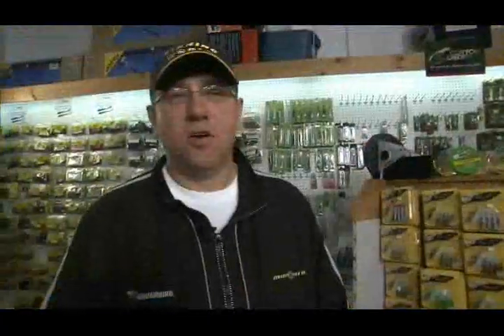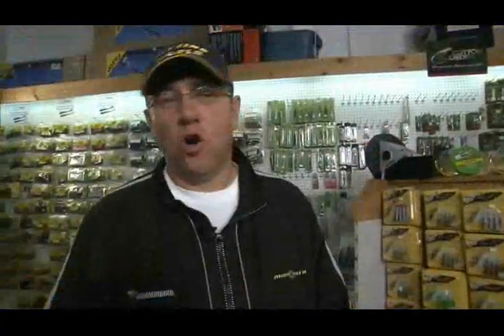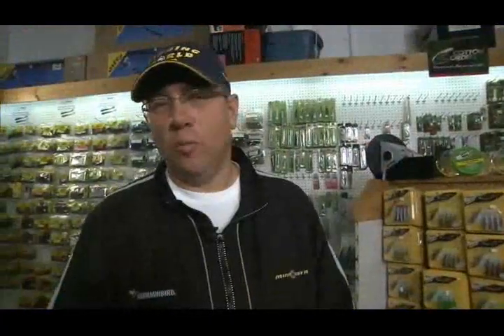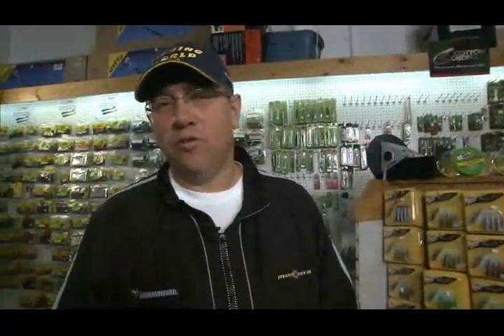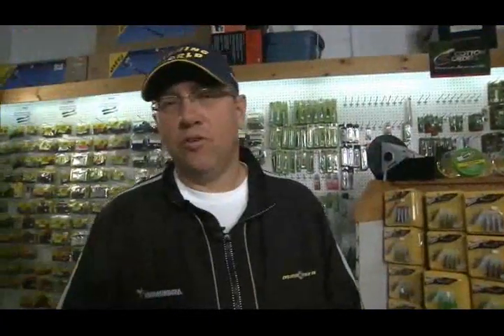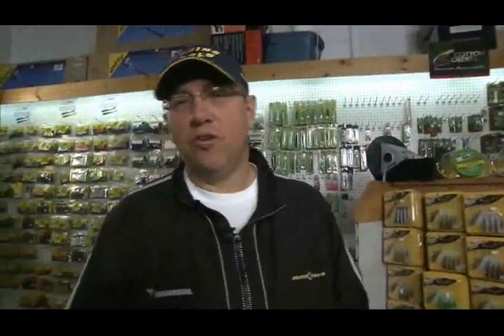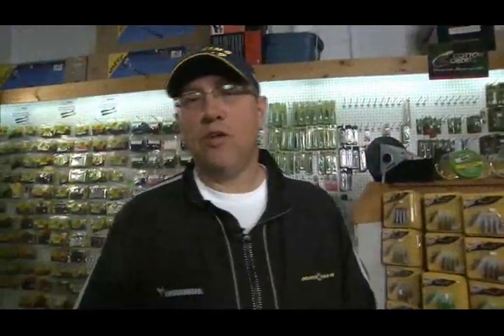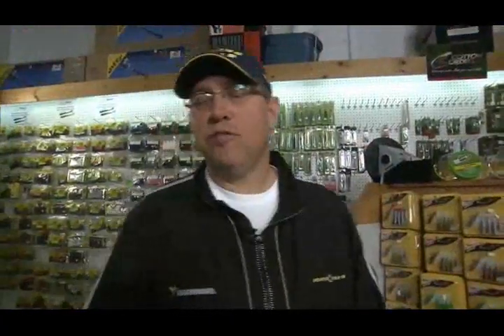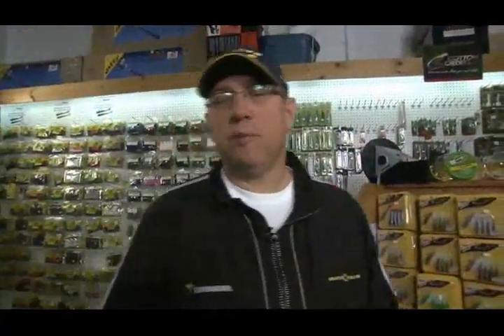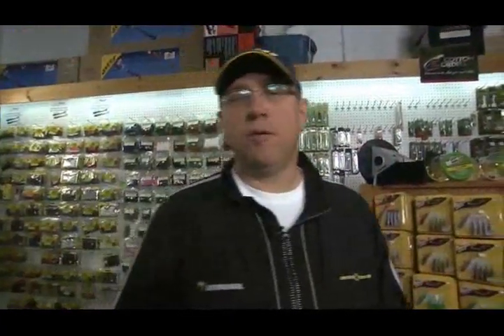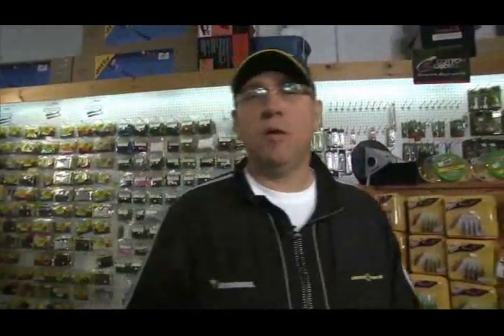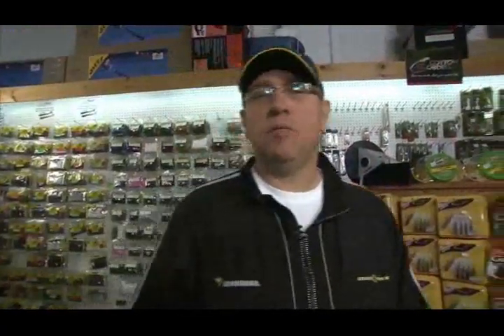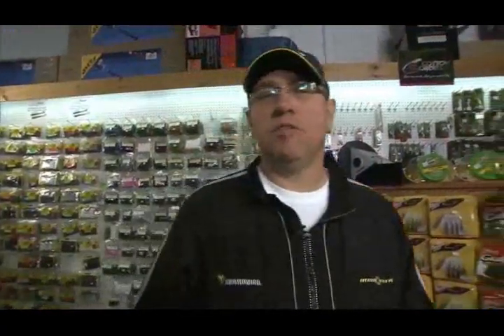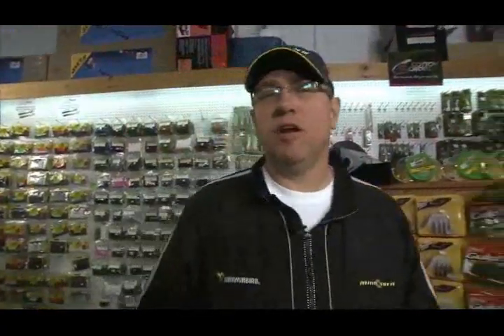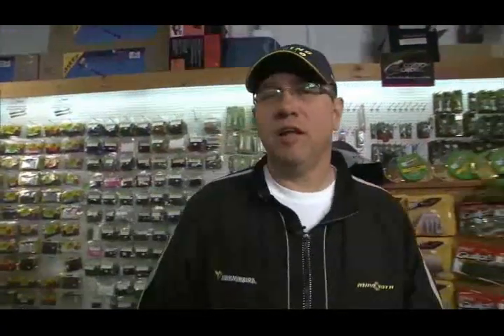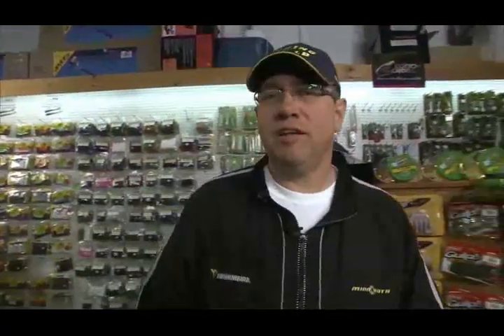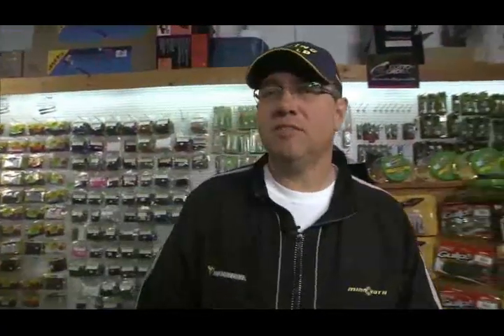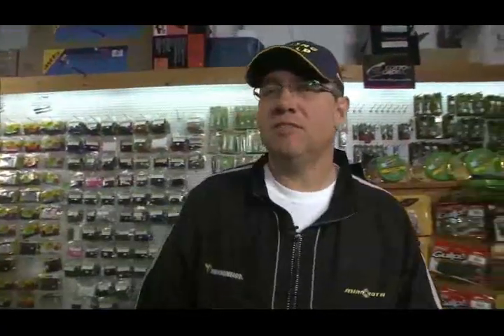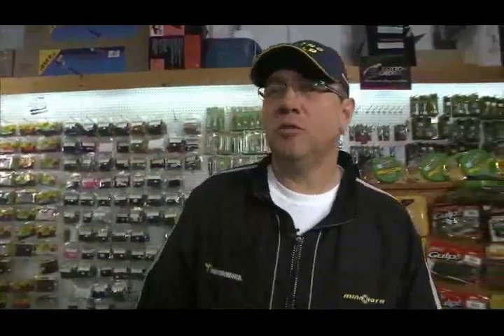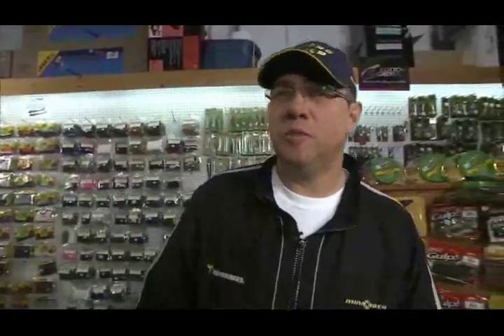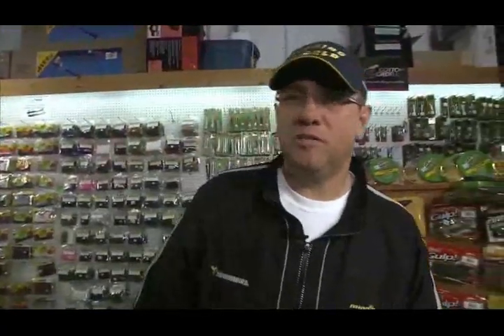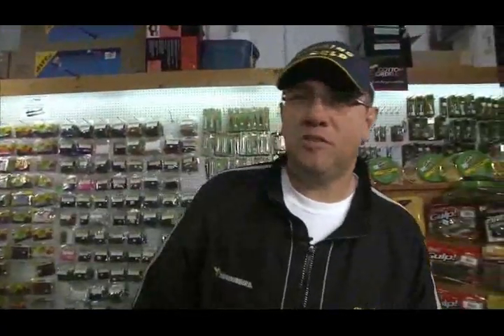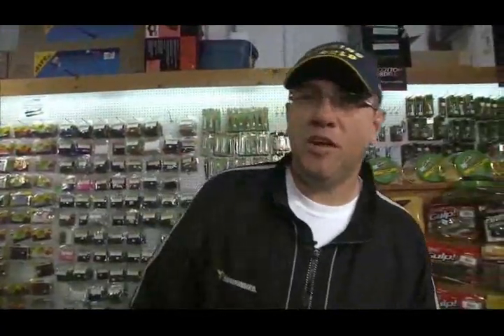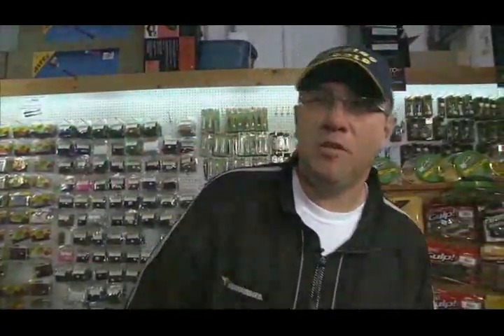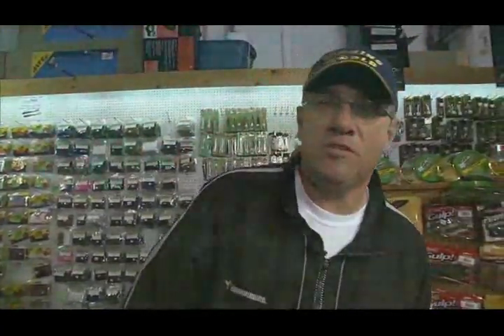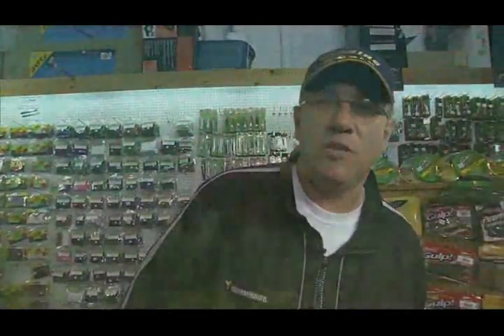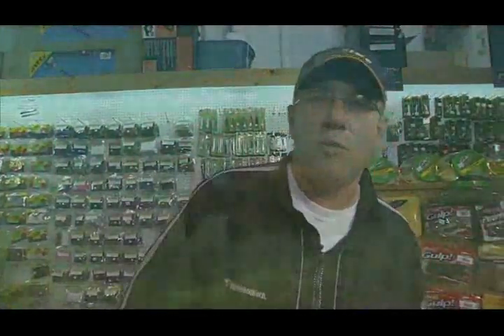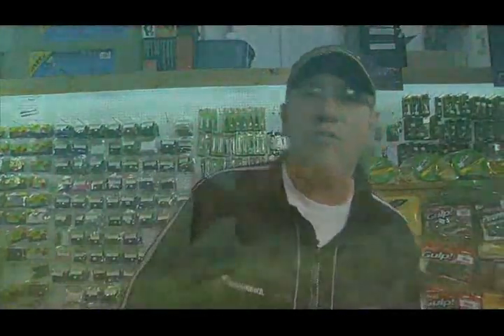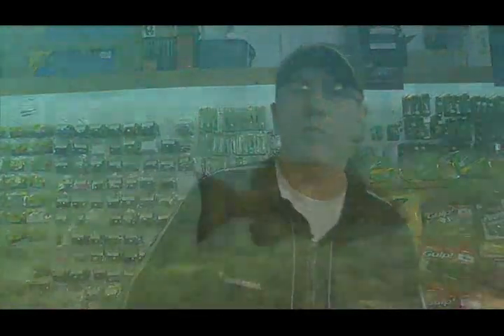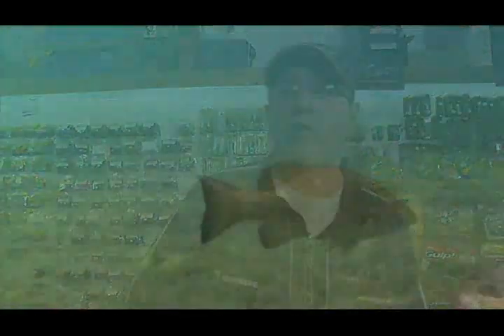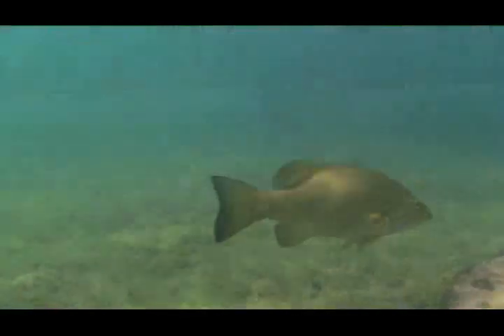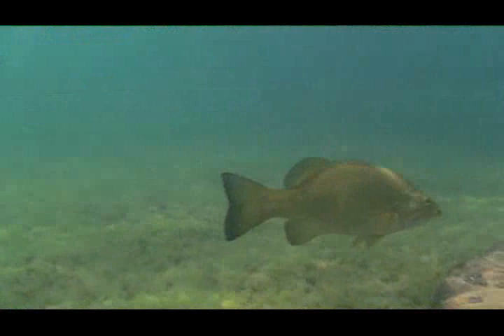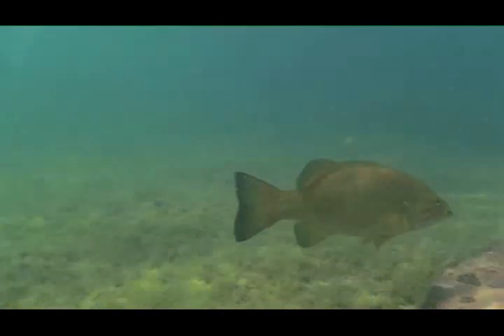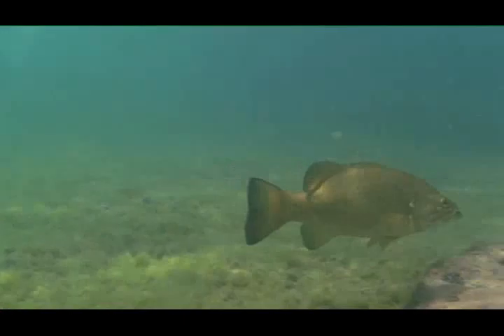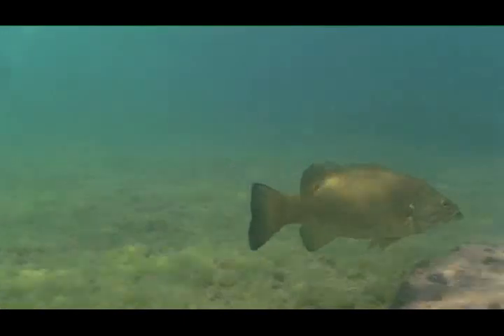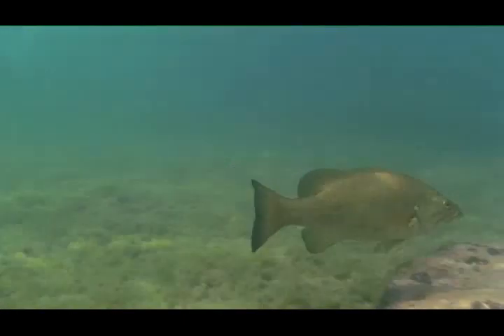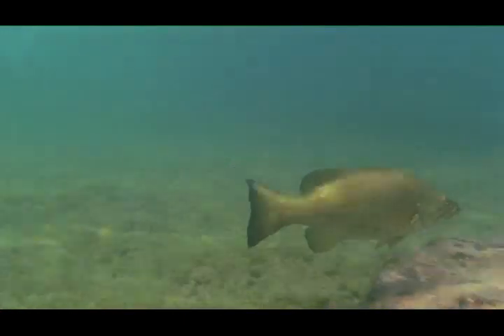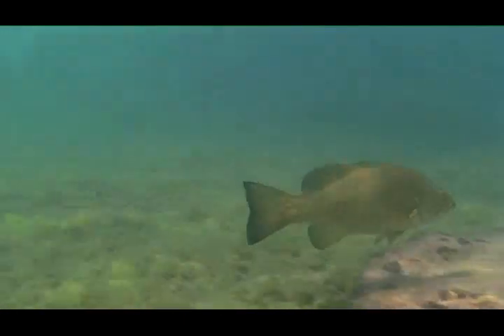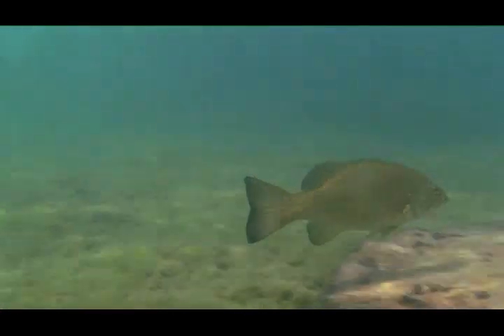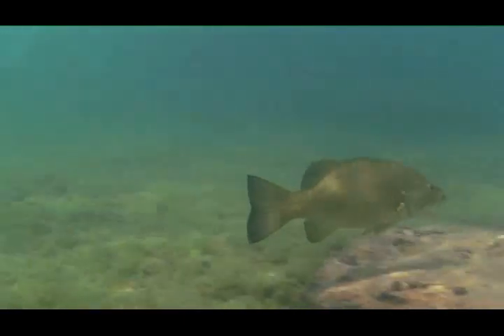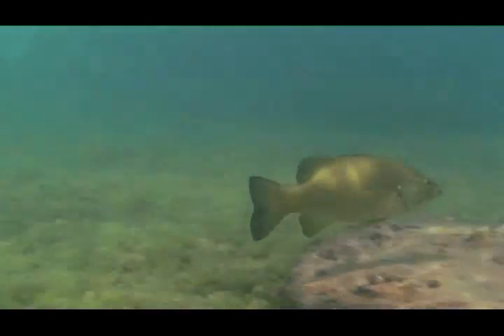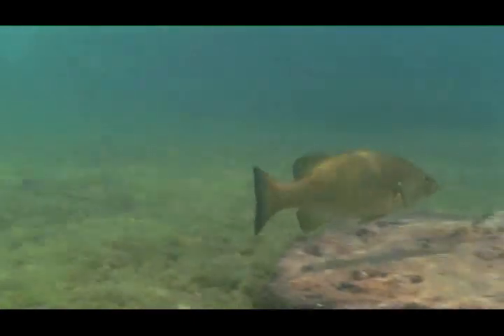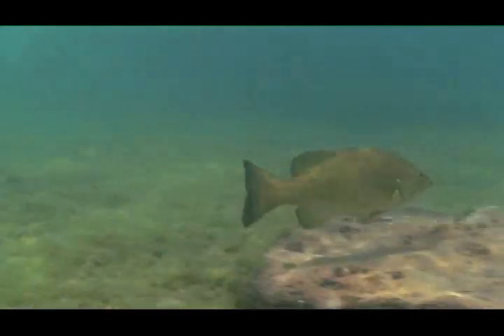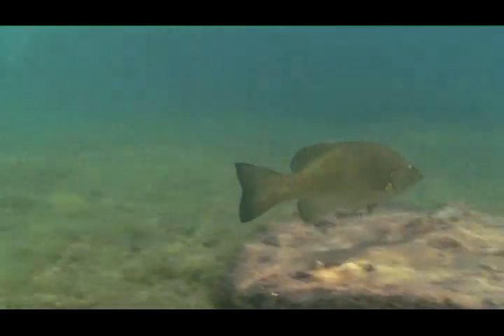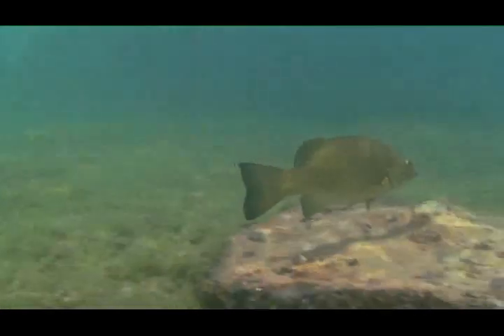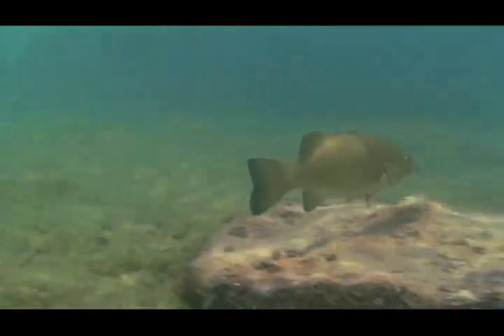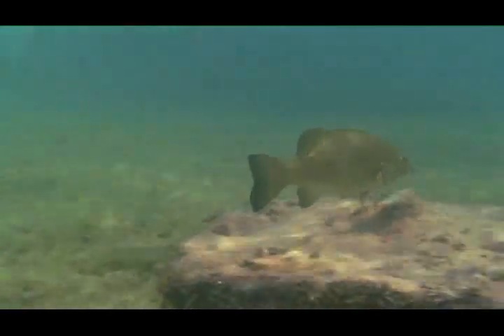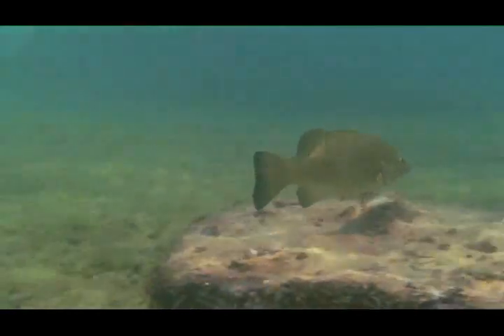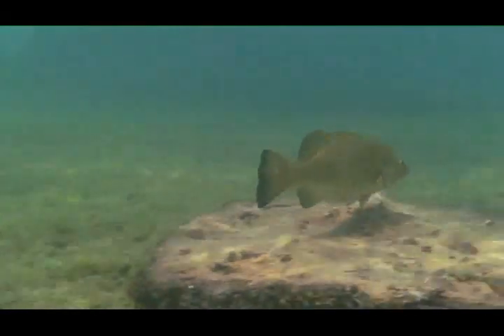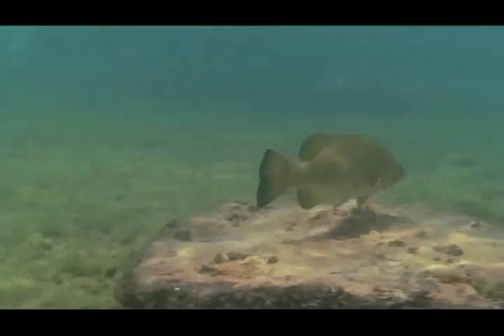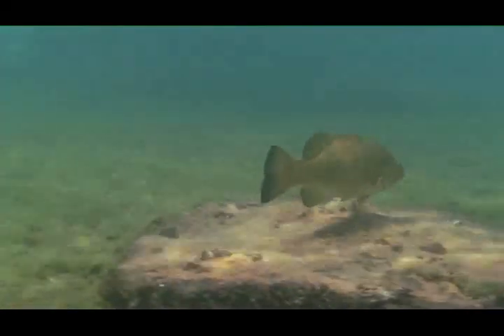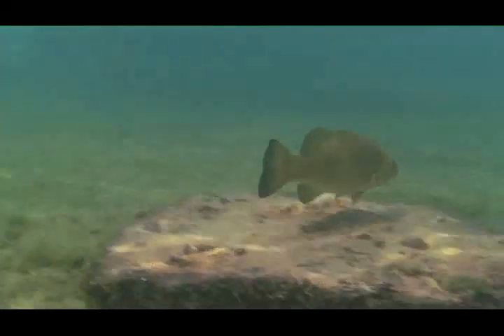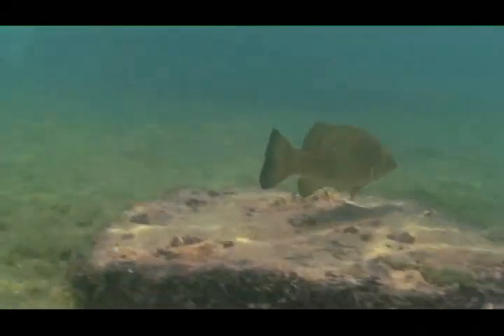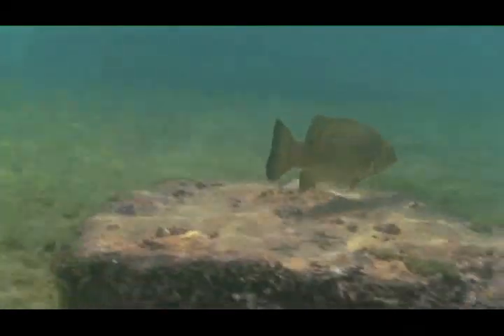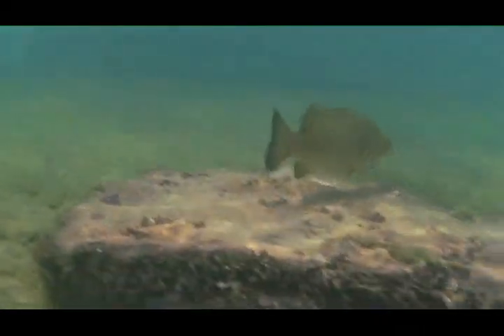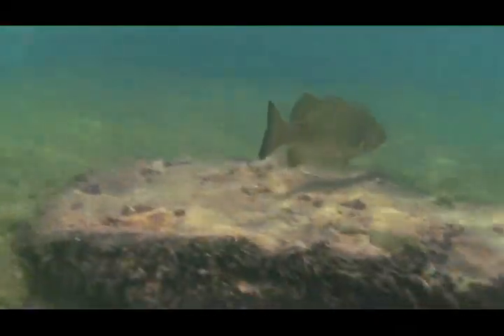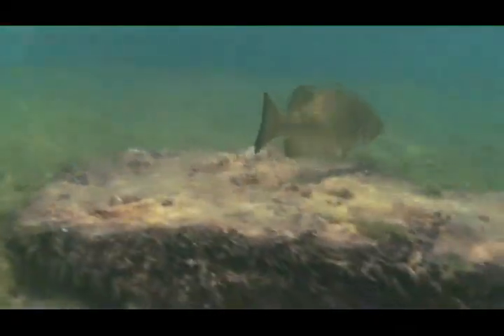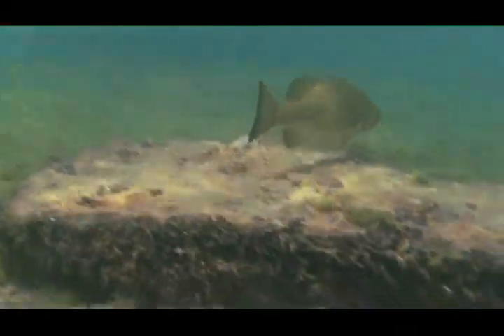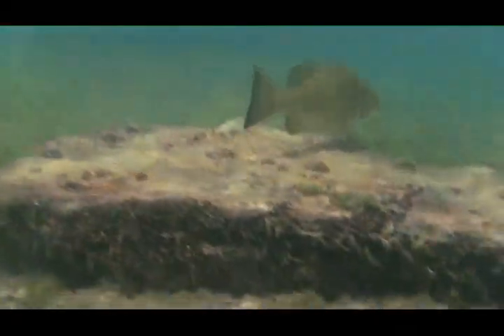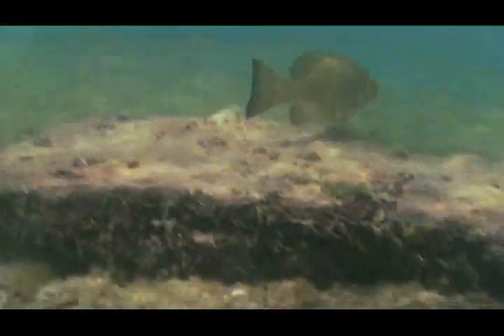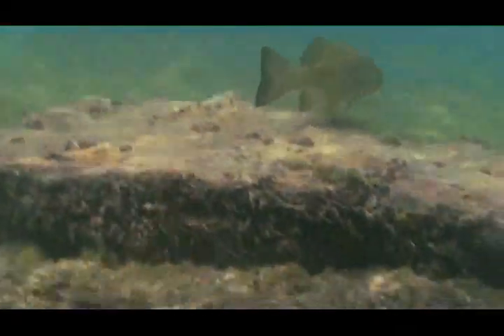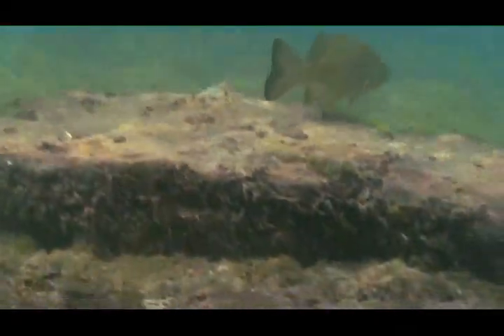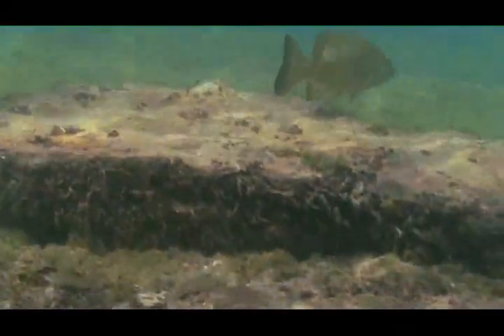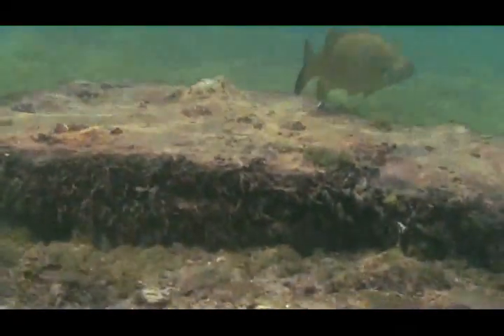Gobies — they're definitely a problem in the Great Lakes. Let's hope they stay there and stay away from the inland waters. But let's deal with them. Smallmouth and walleye are both feeding on them.